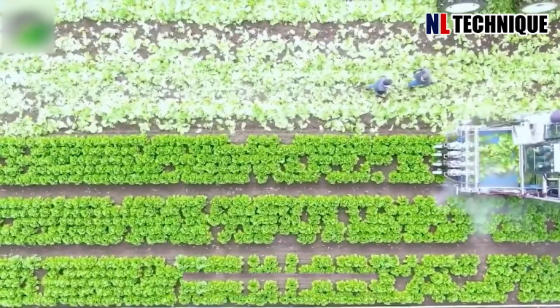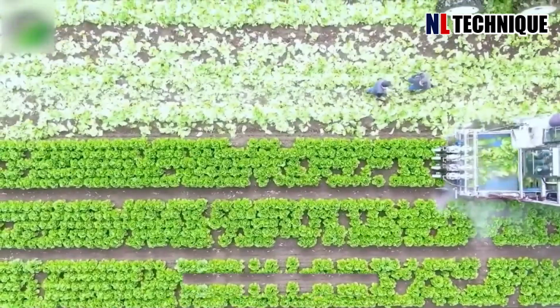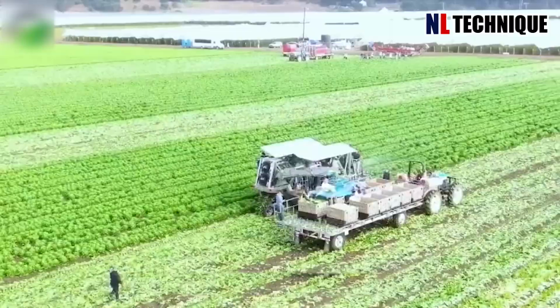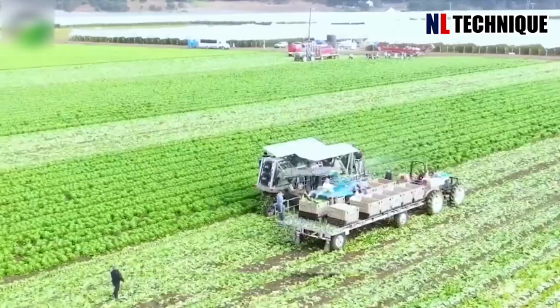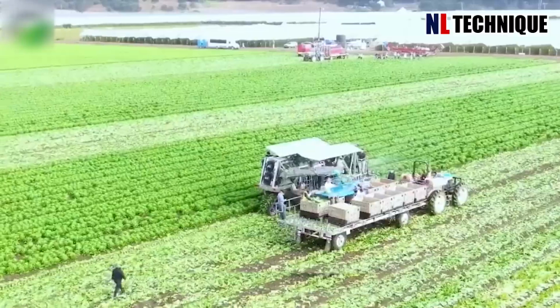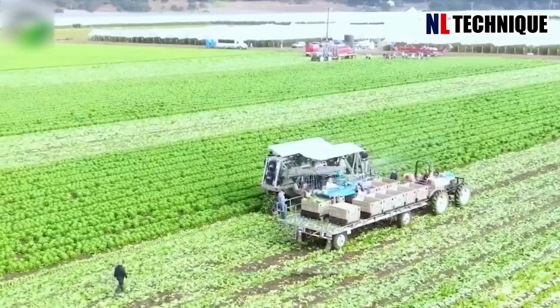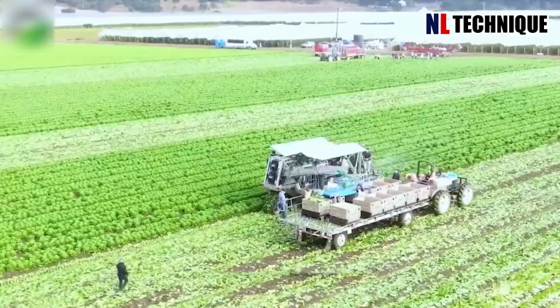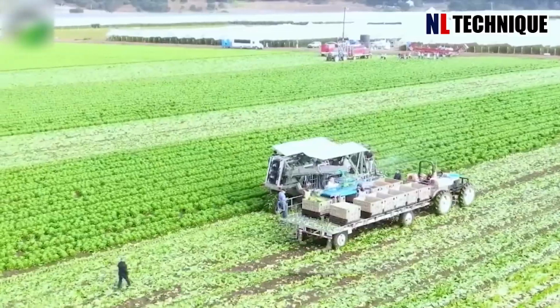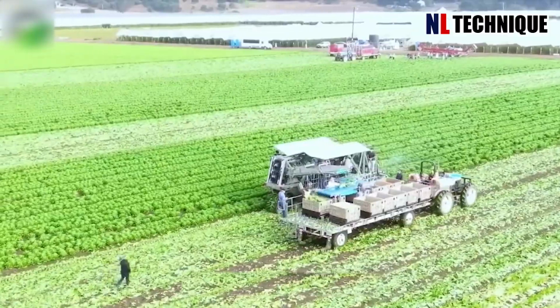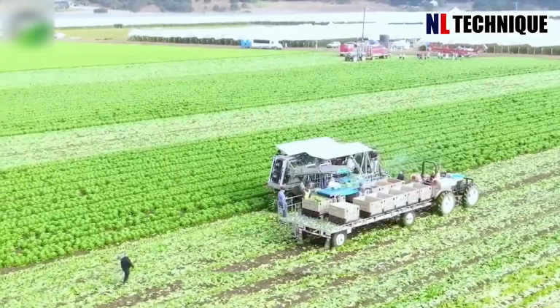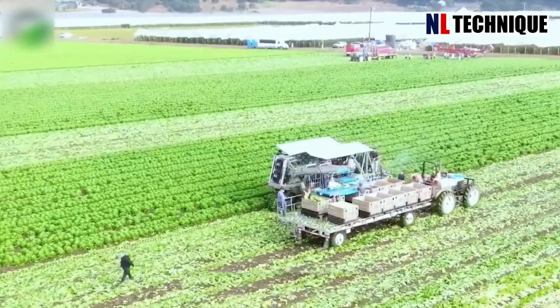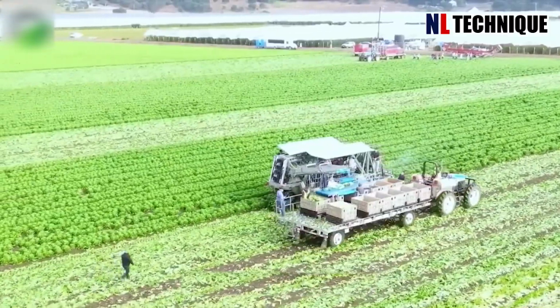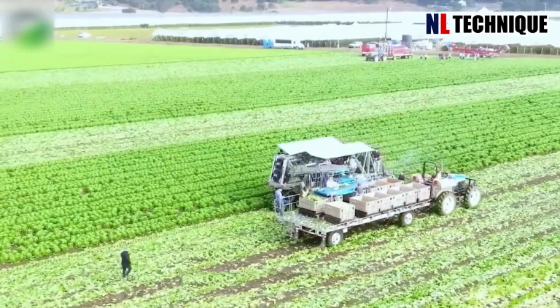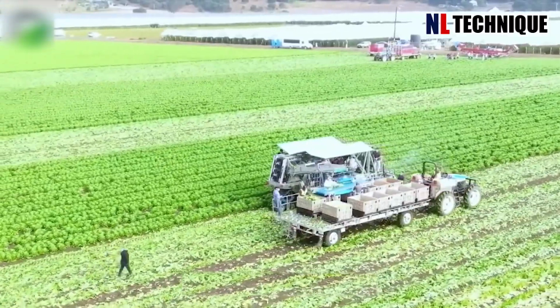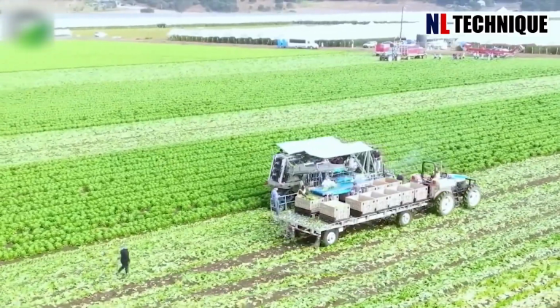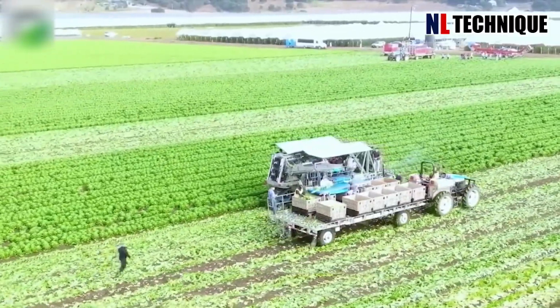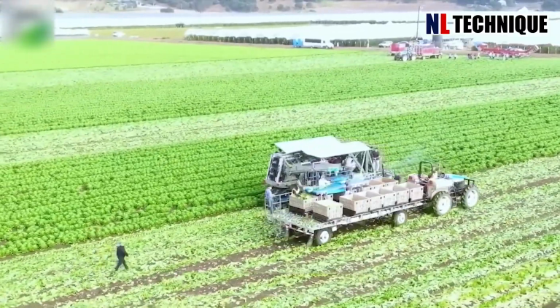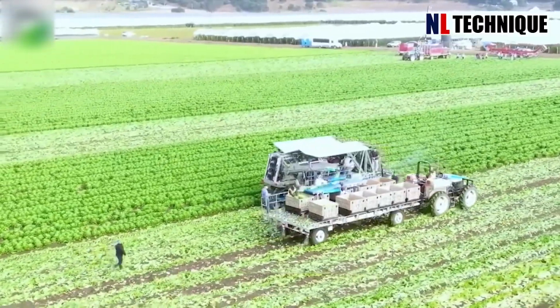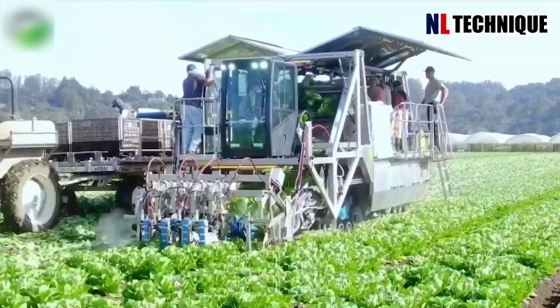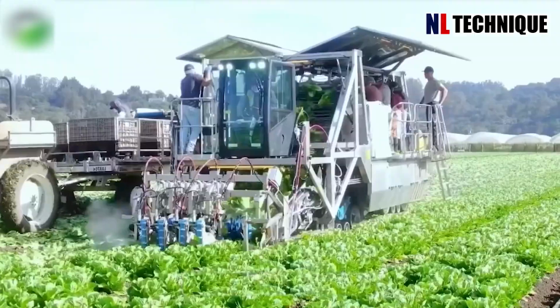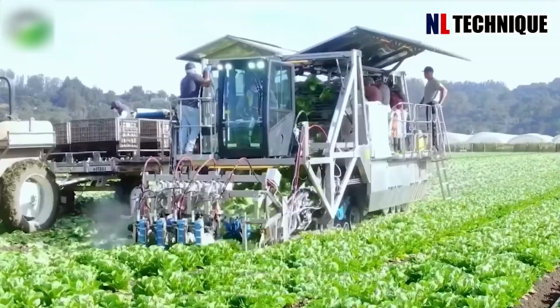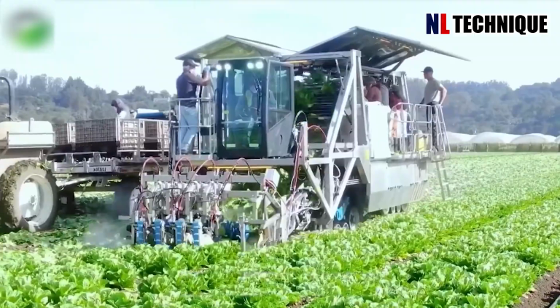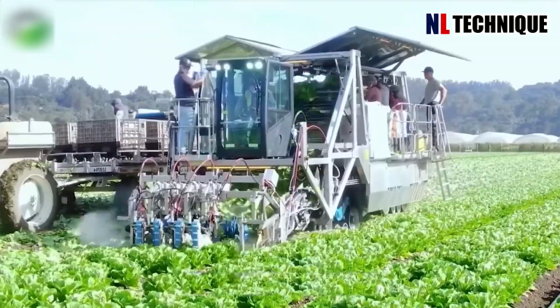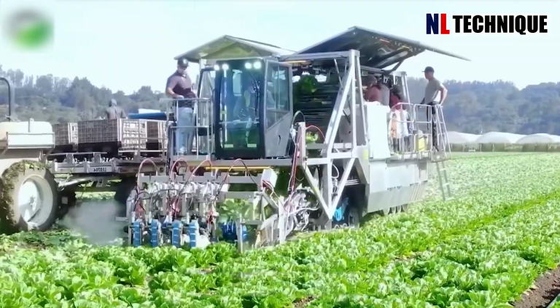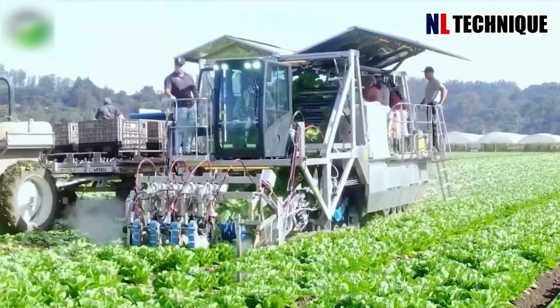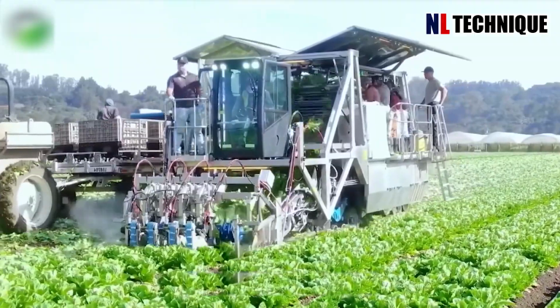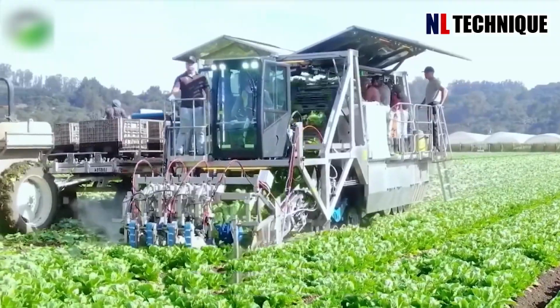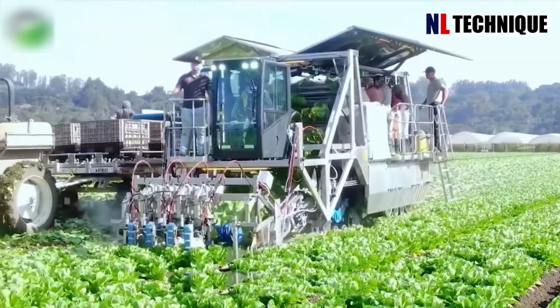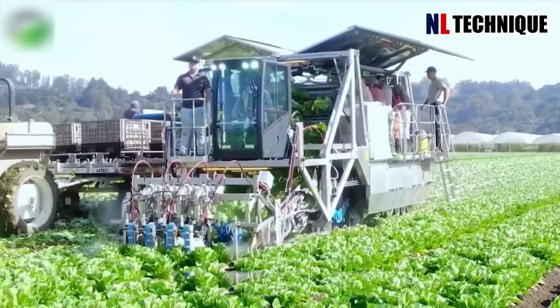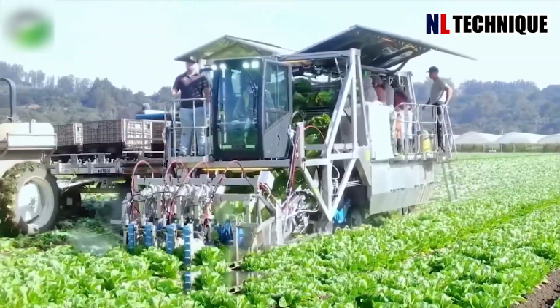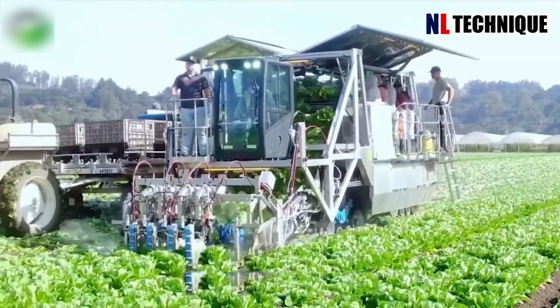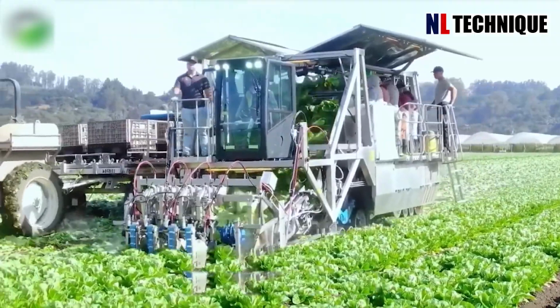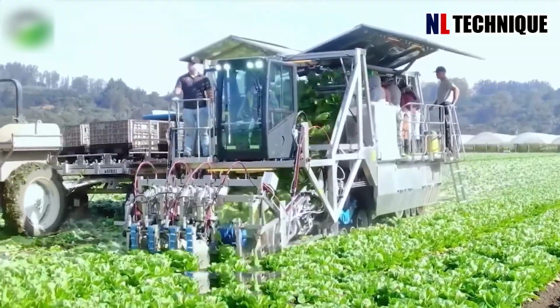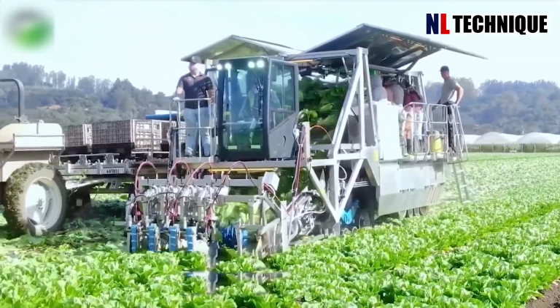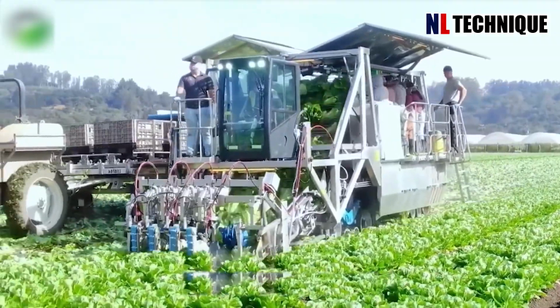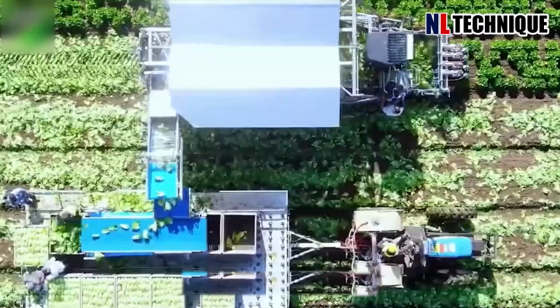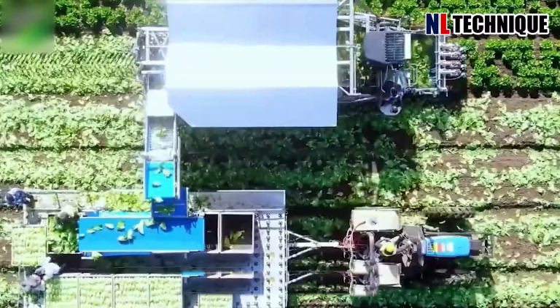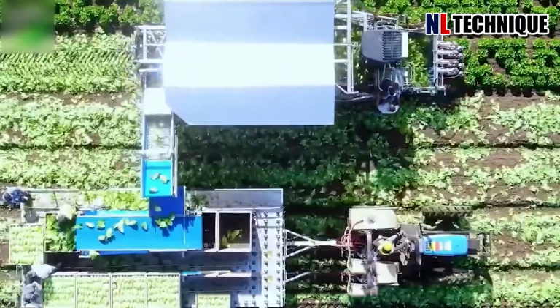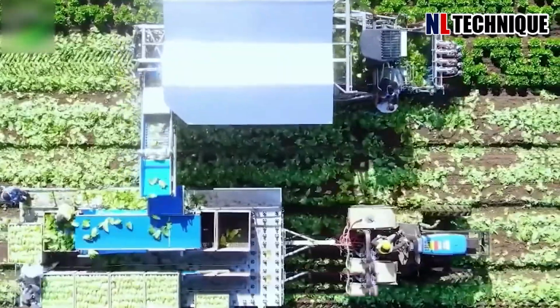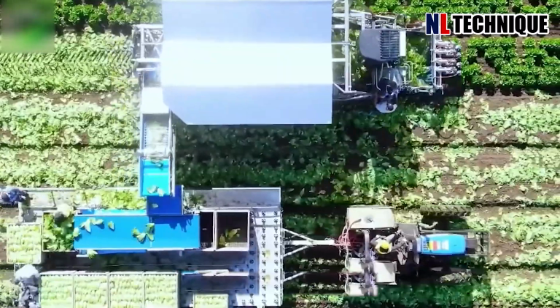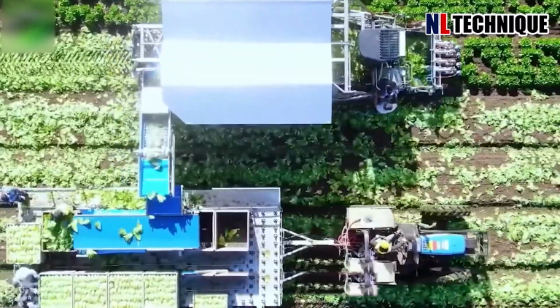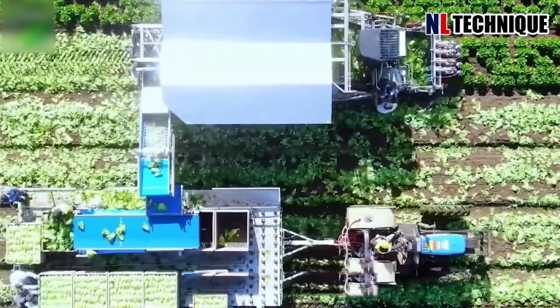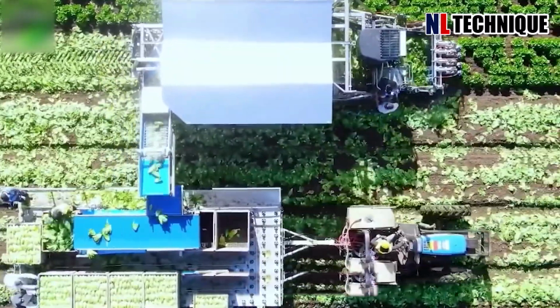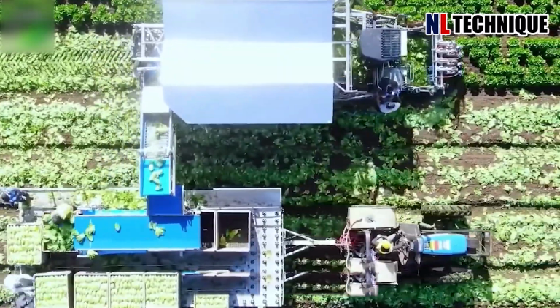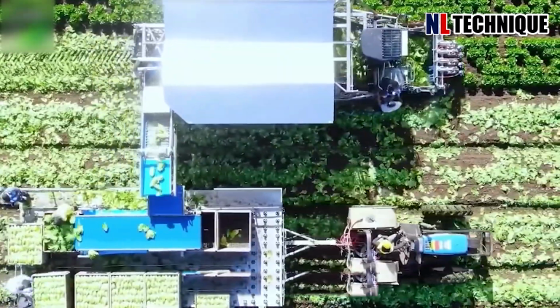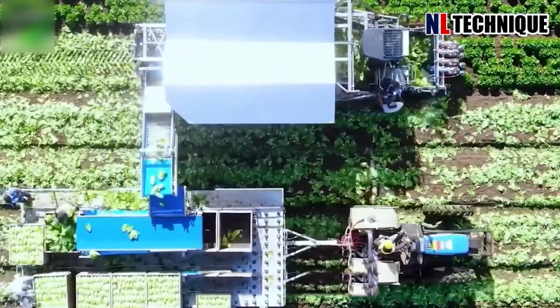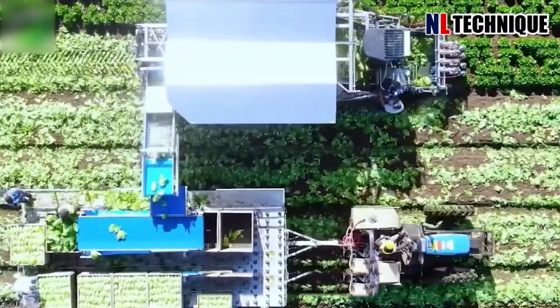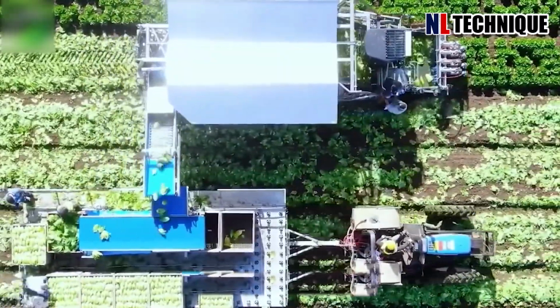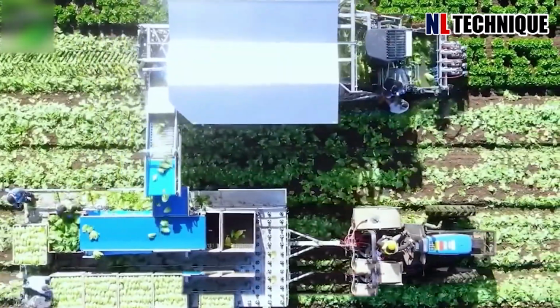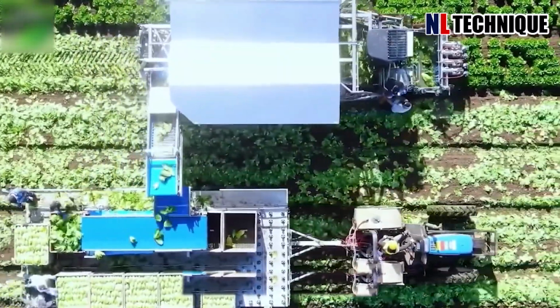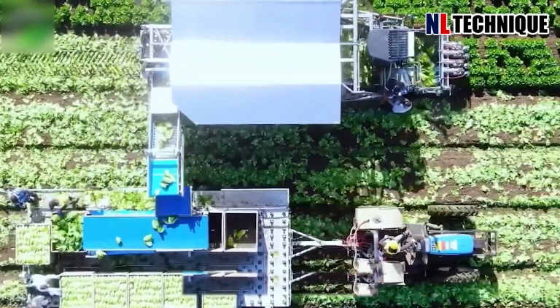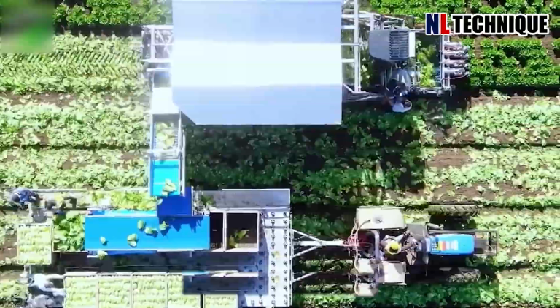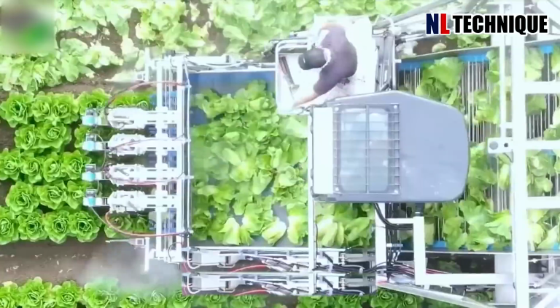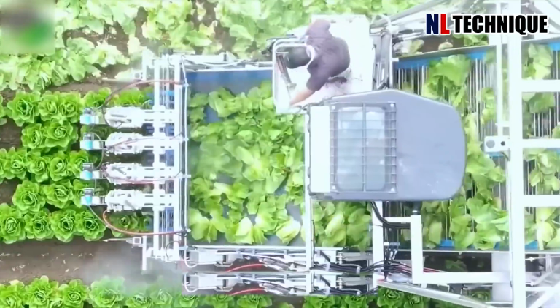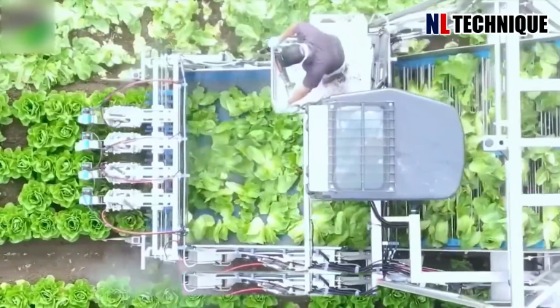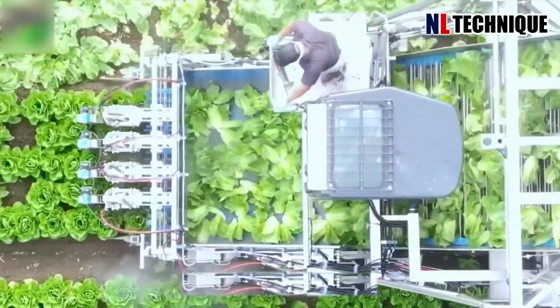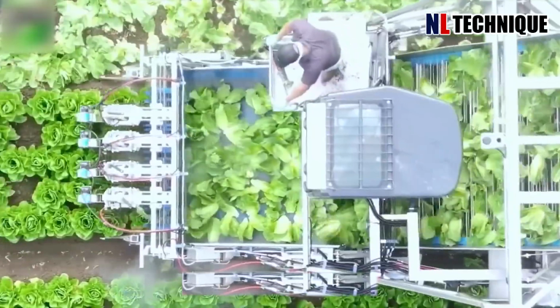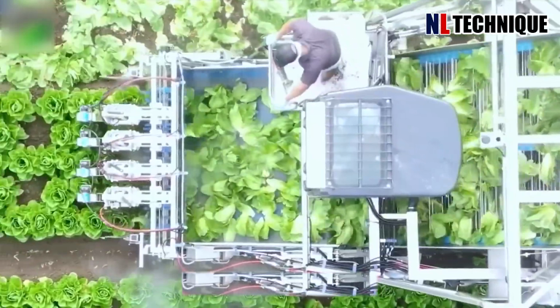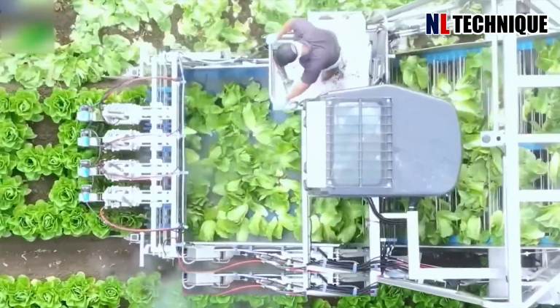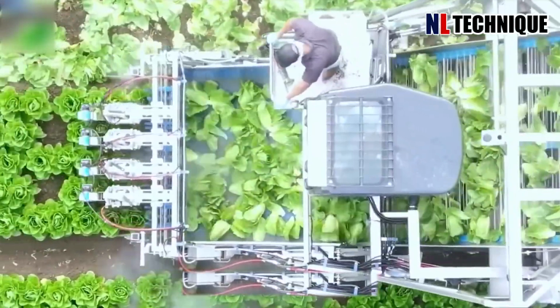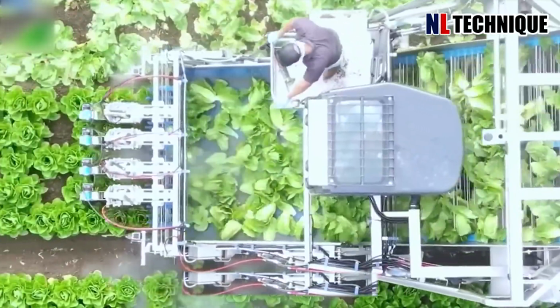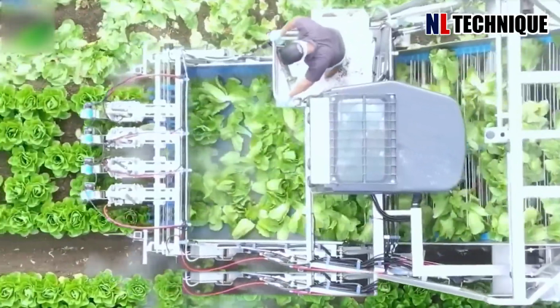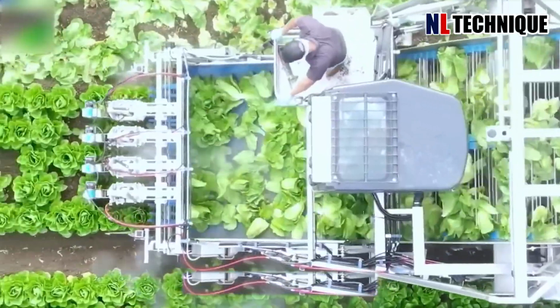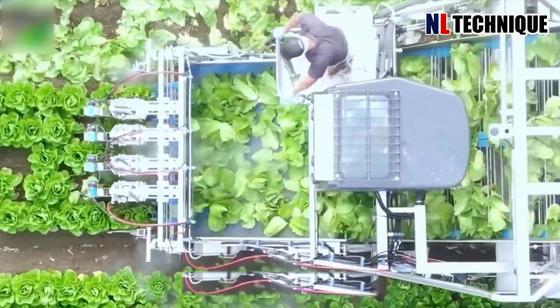The Vegetable Harvesting Robot is an advanced agricultural machine designed to harvest different vegetables efficiently and accurately.